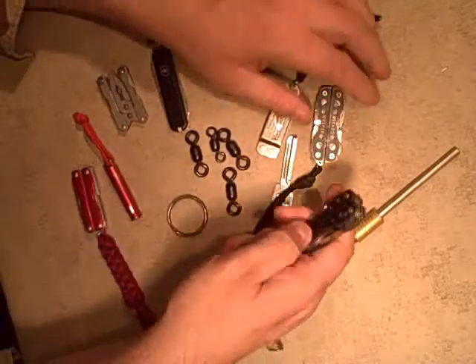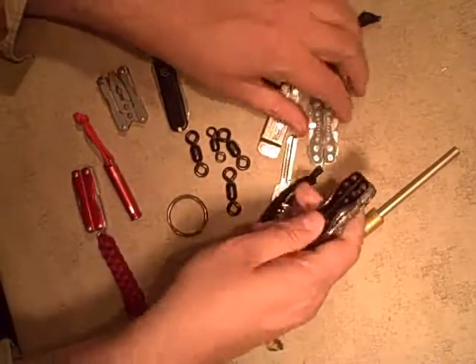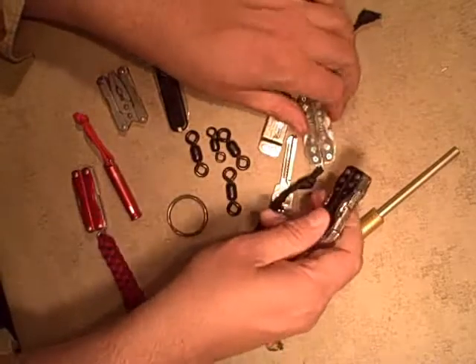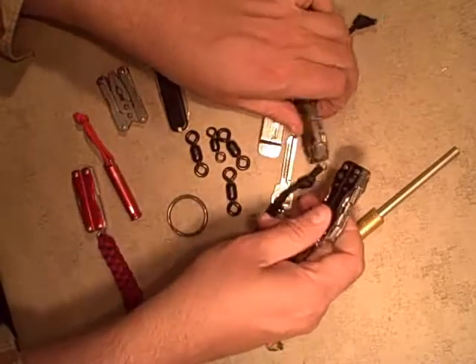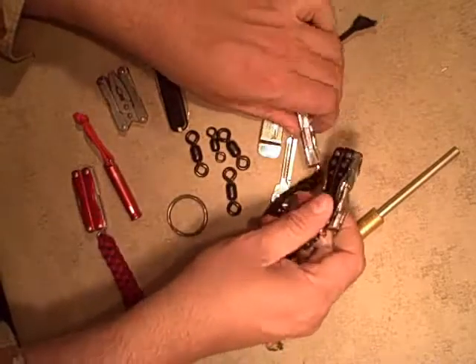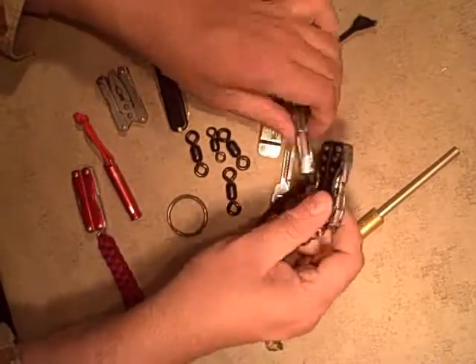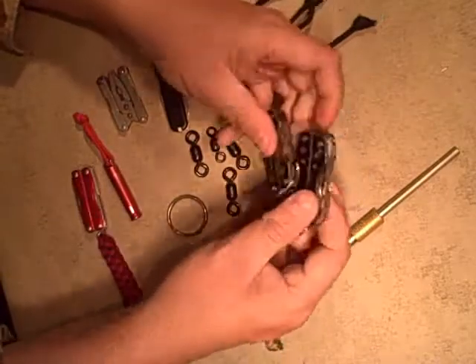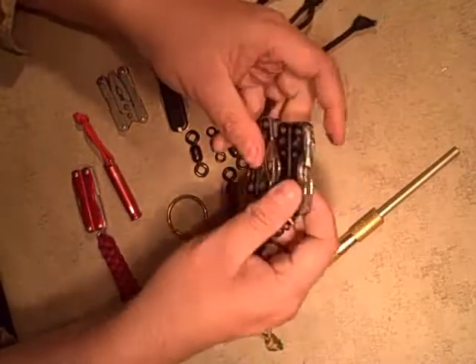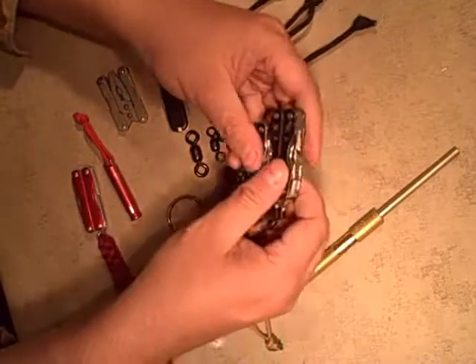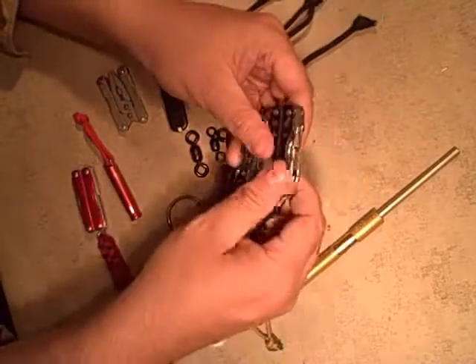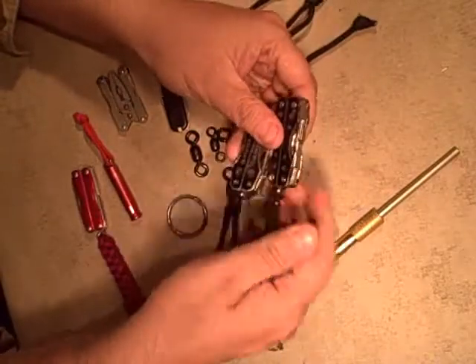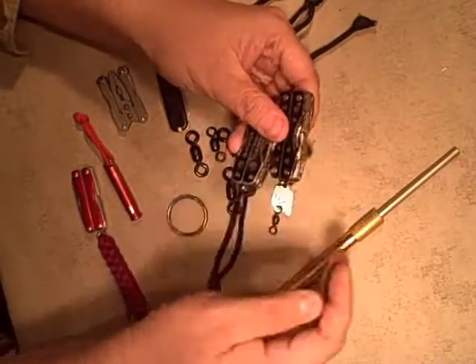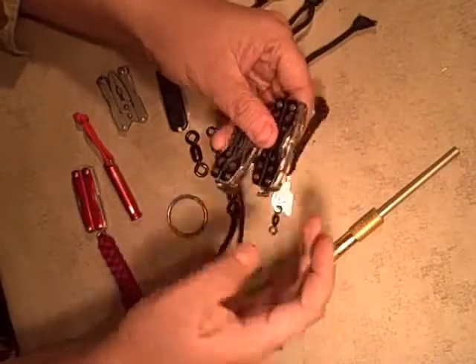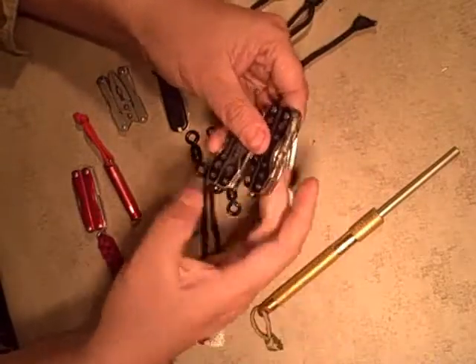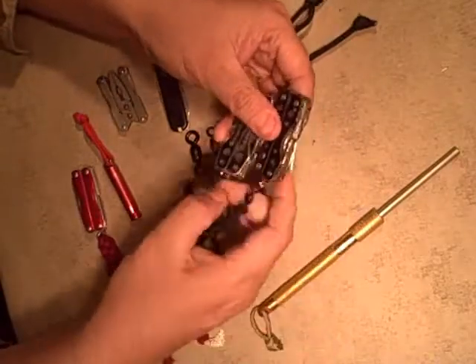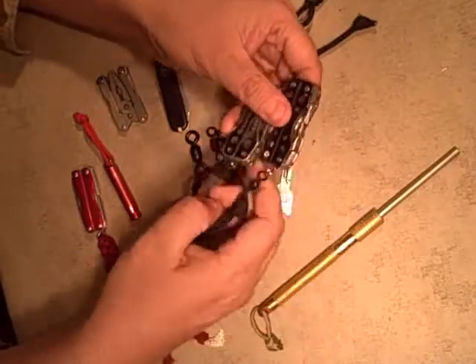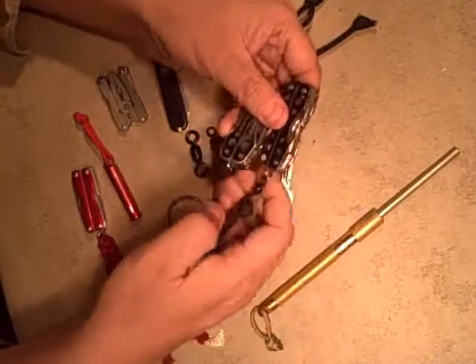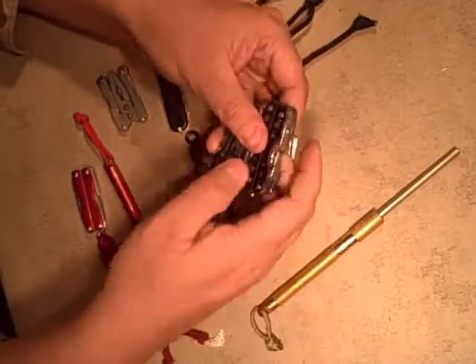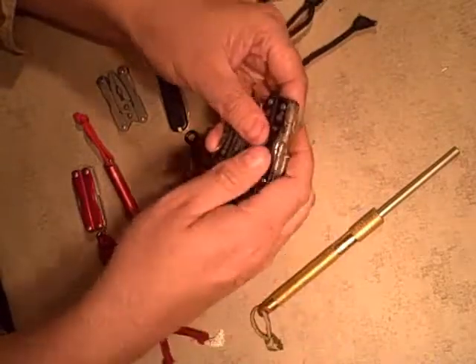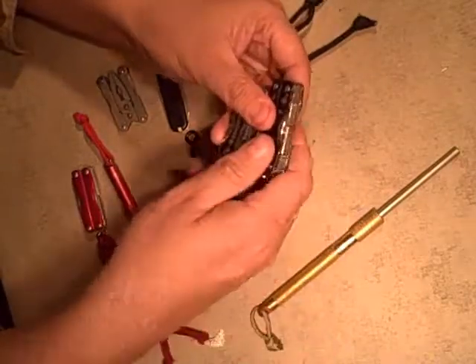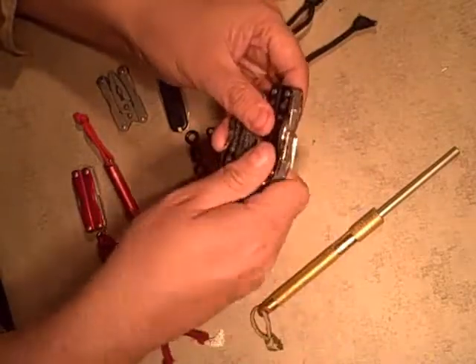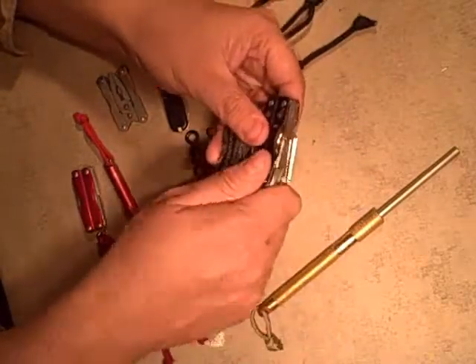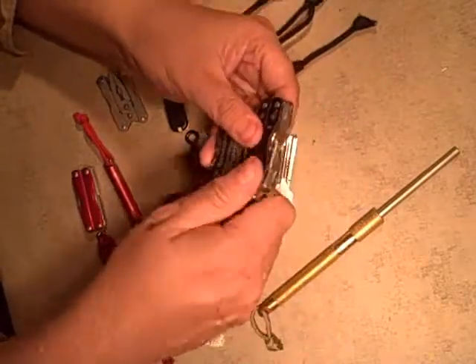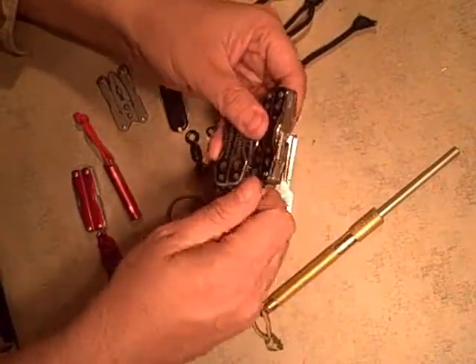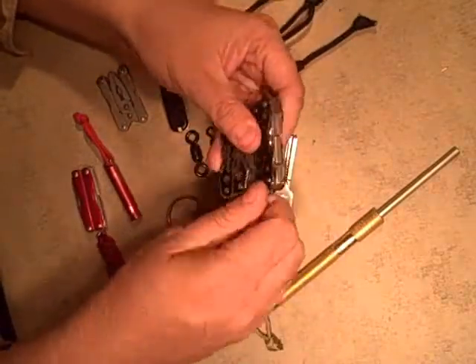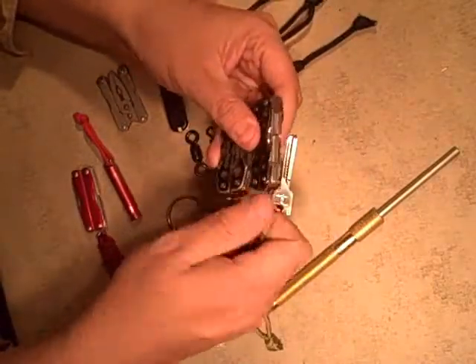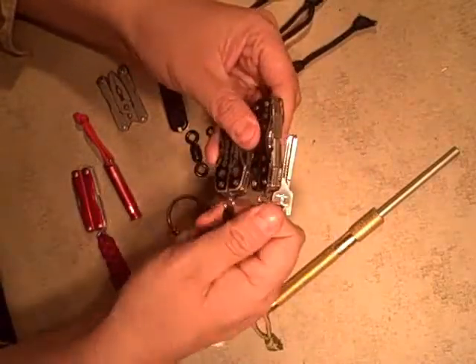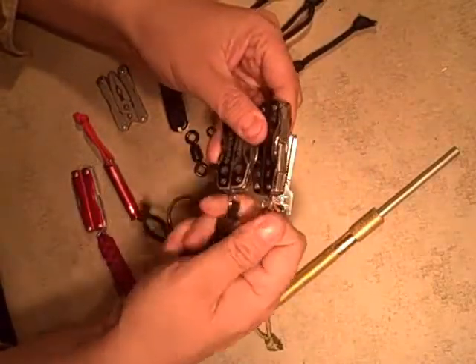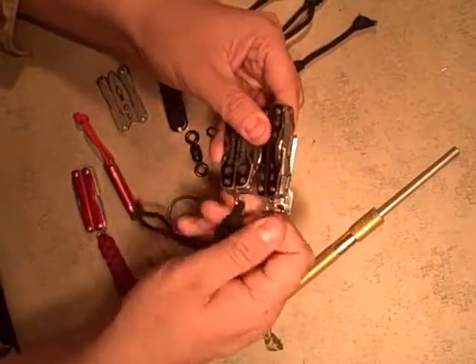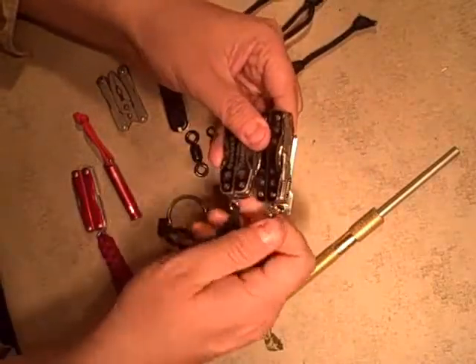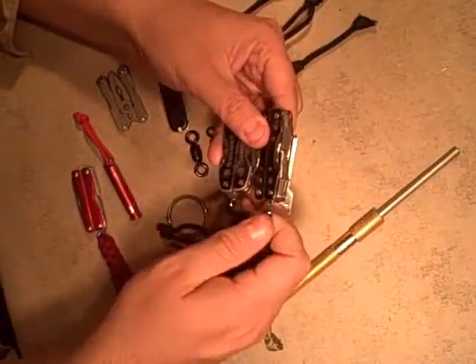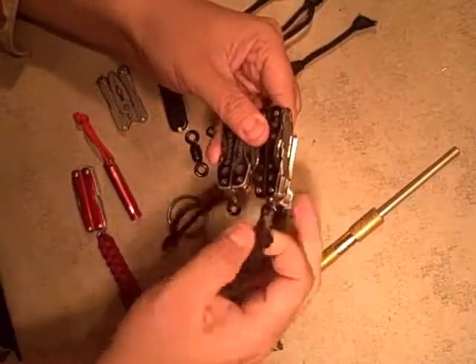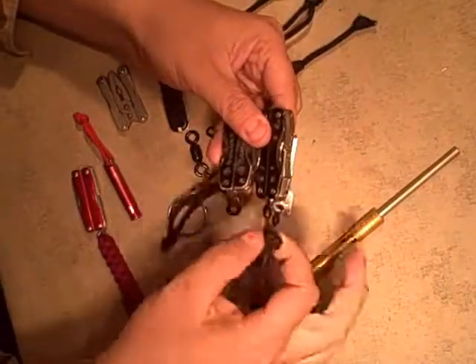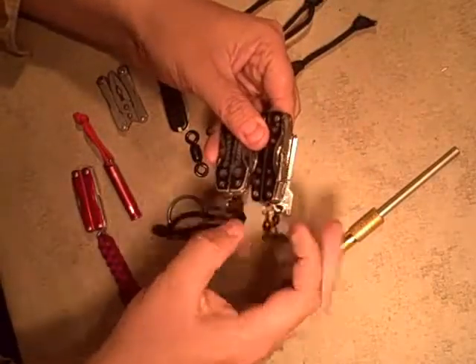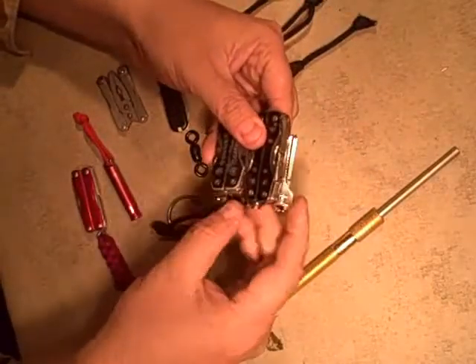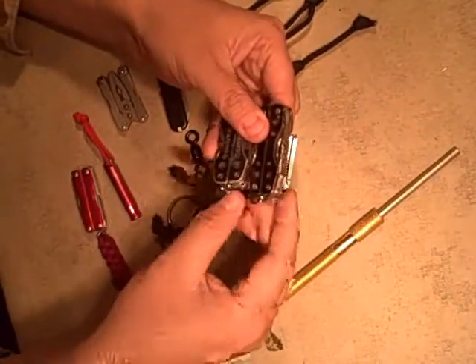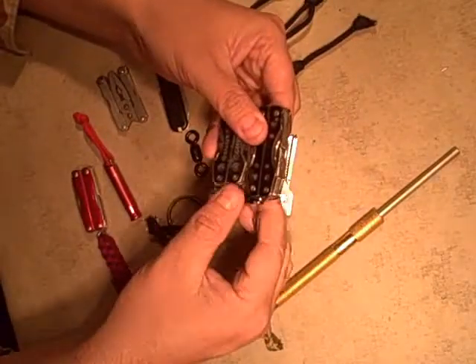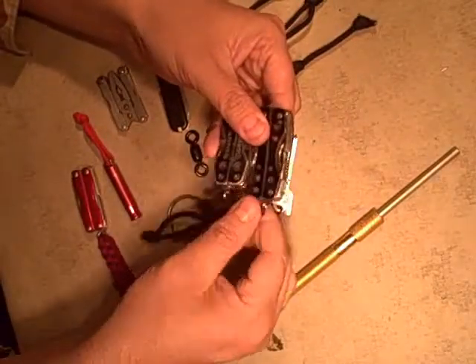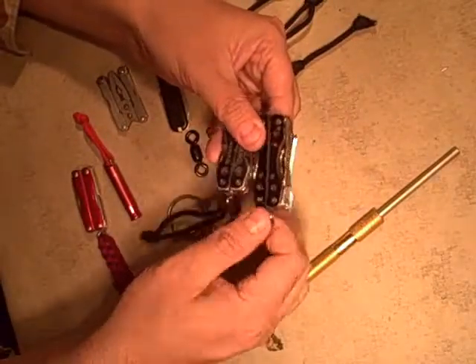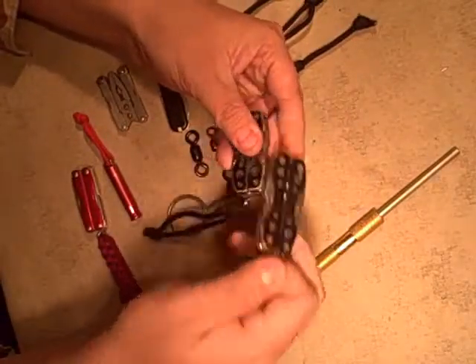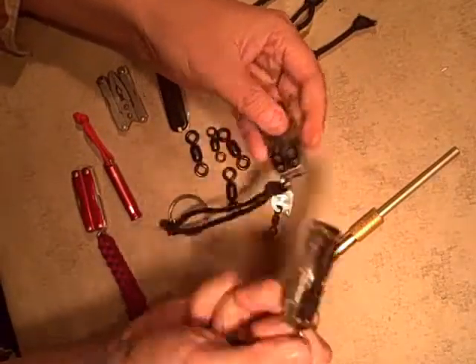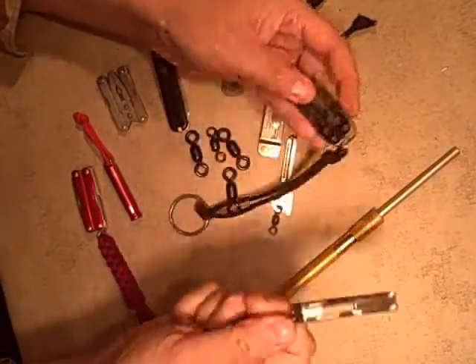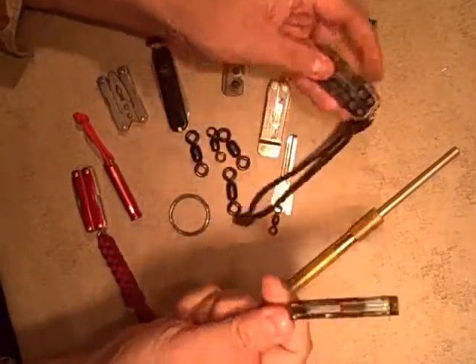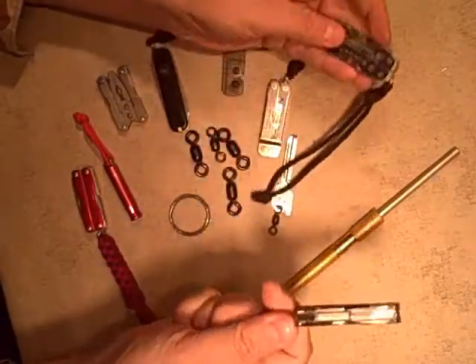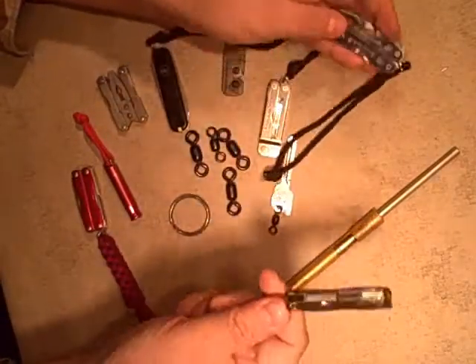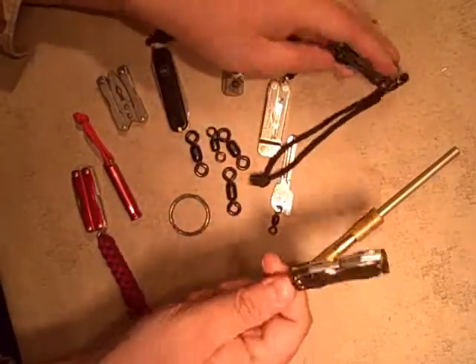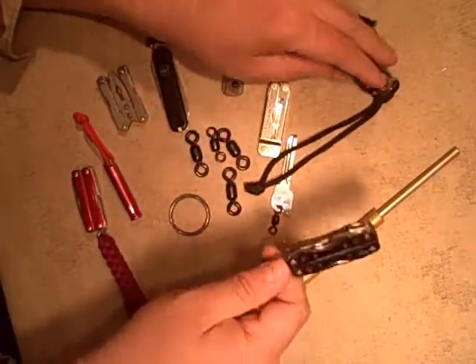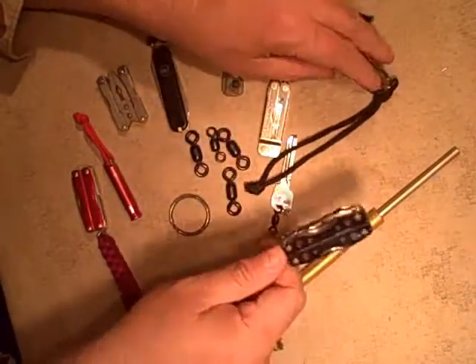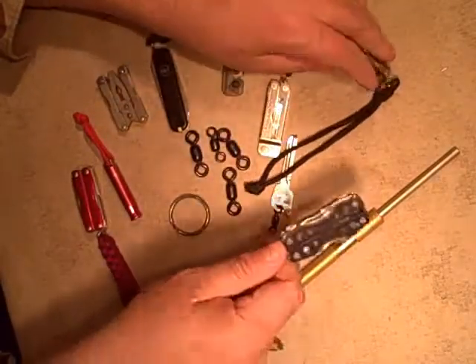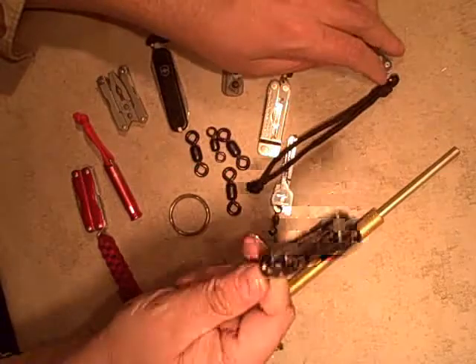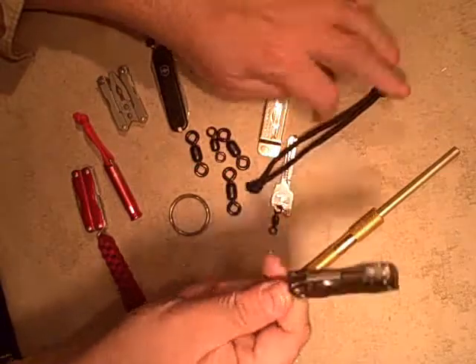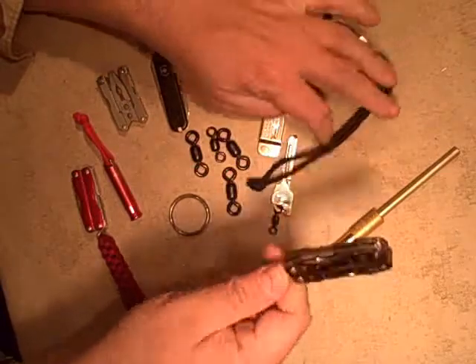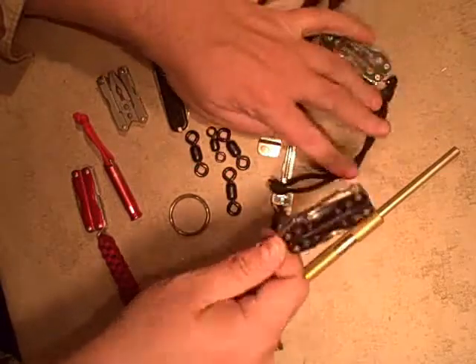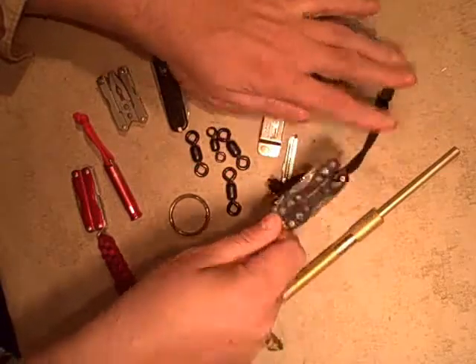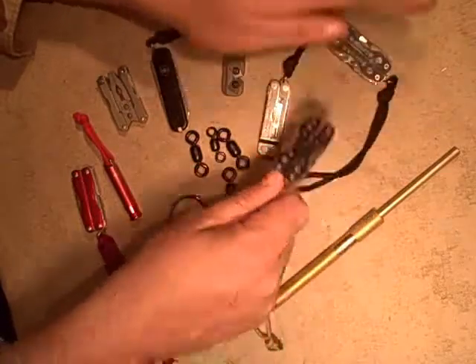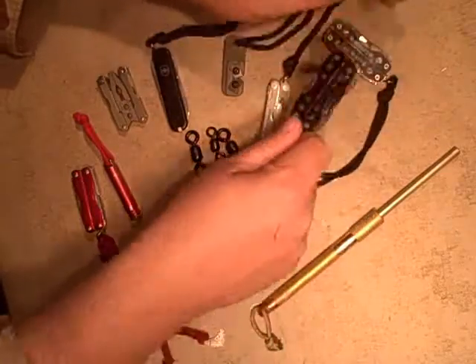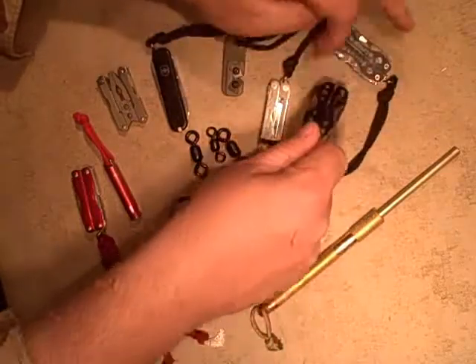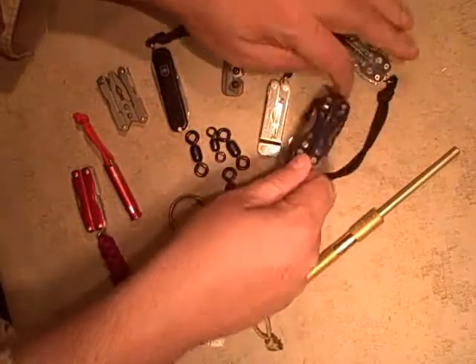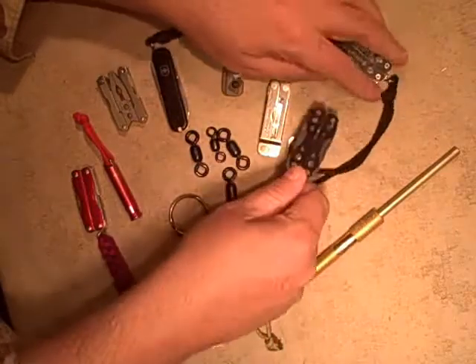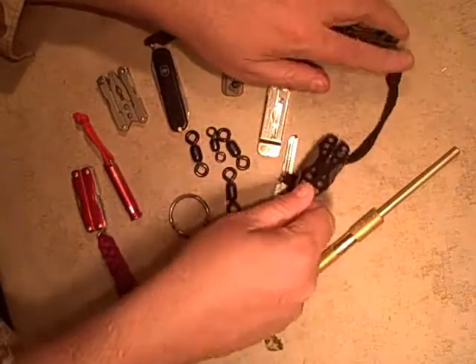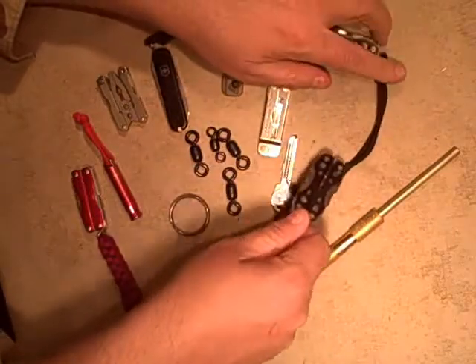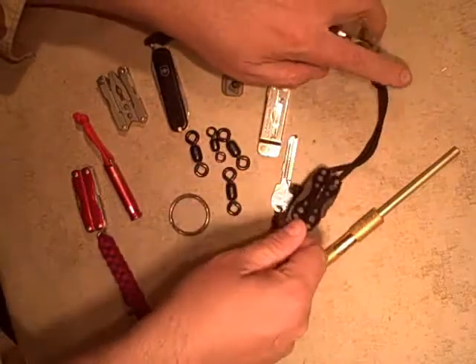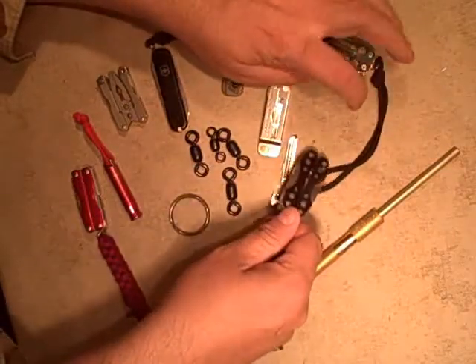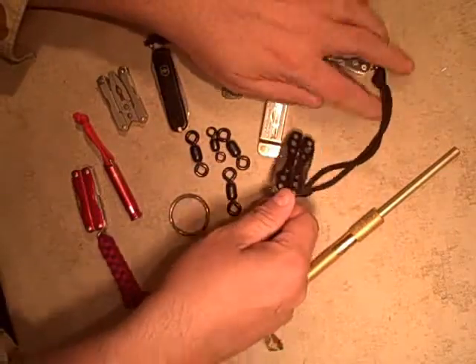If I had these in the pack or something at the same time, I could reach in and just with feel know I'm getting the scissors and not the pliers.